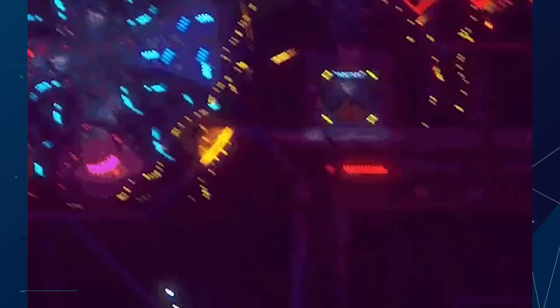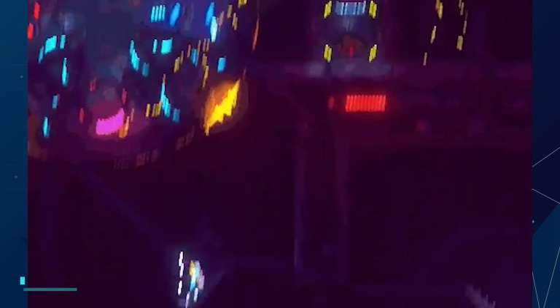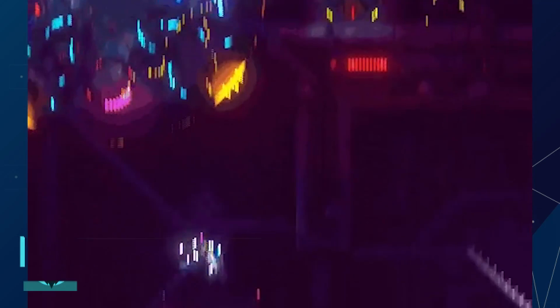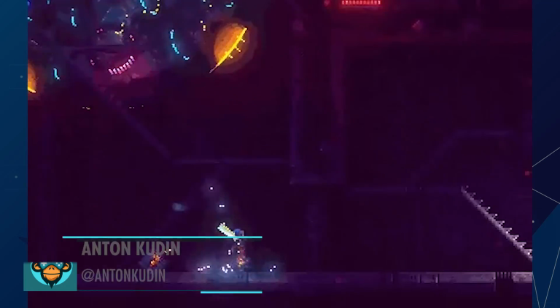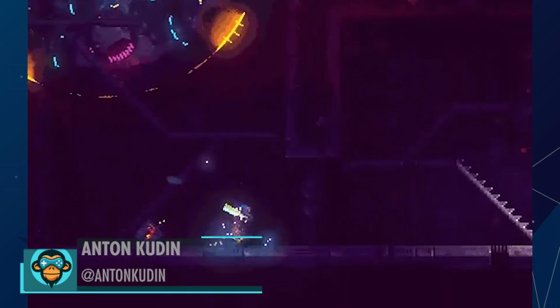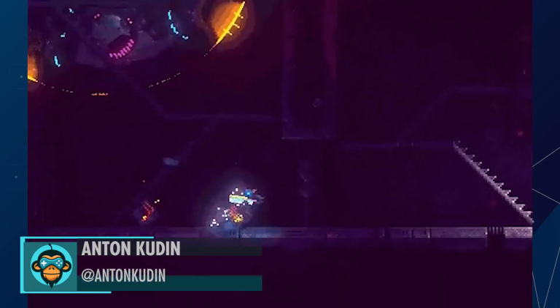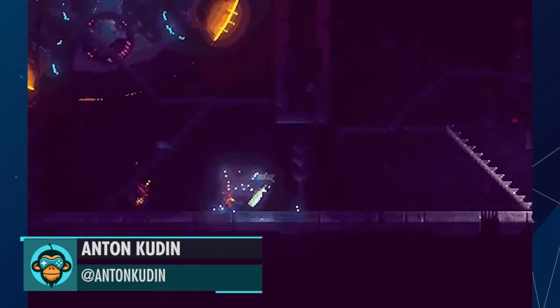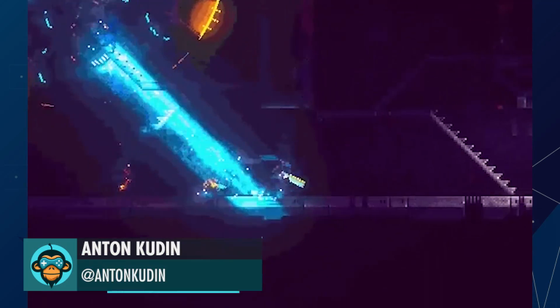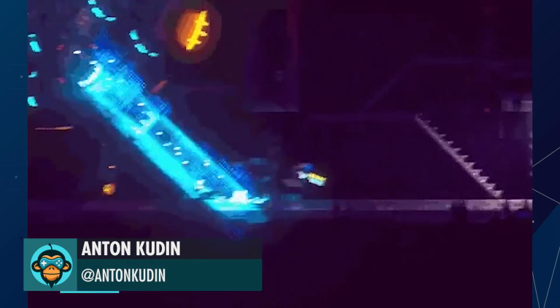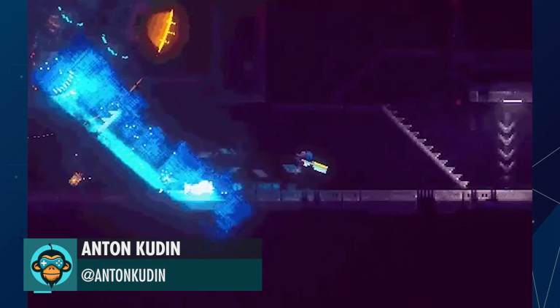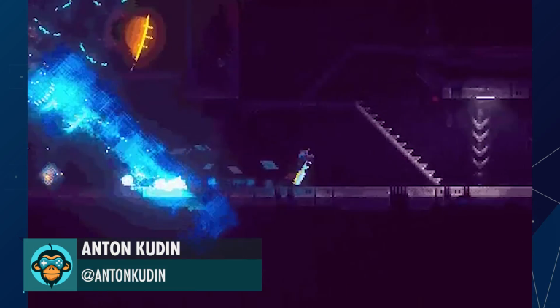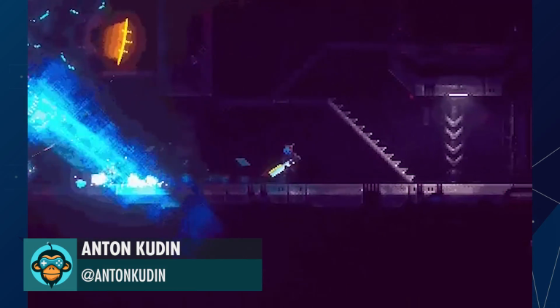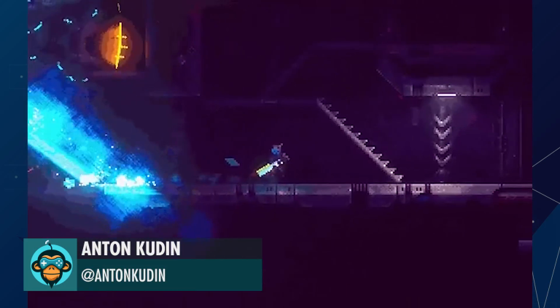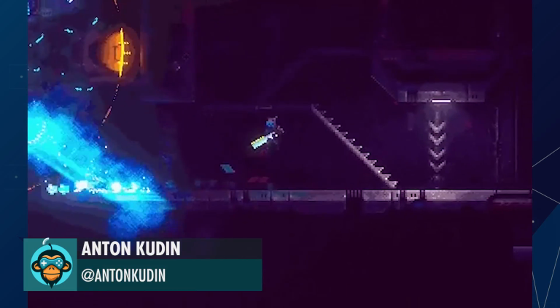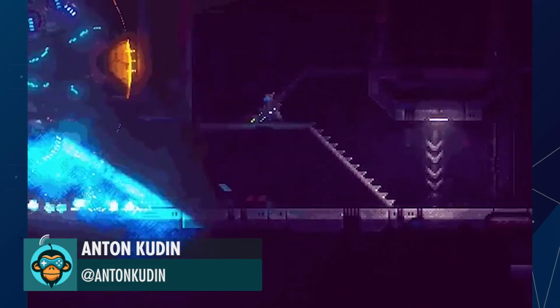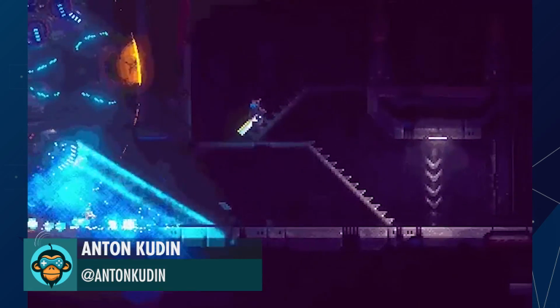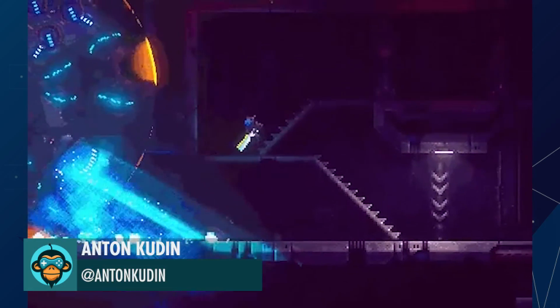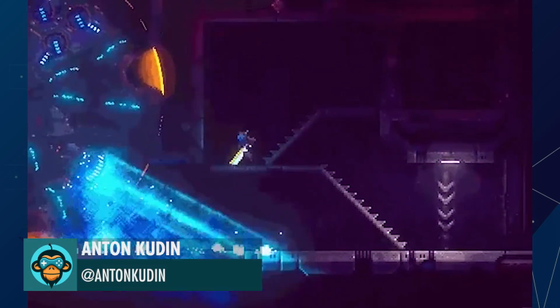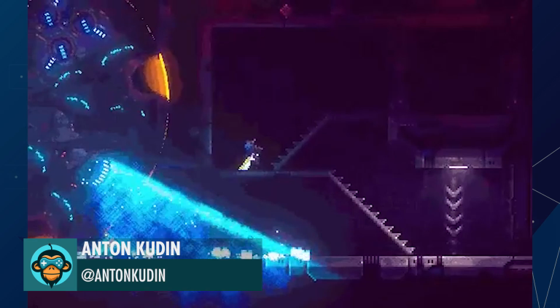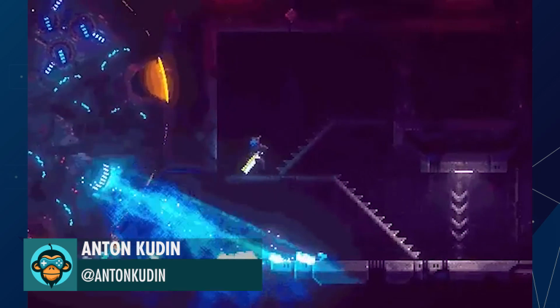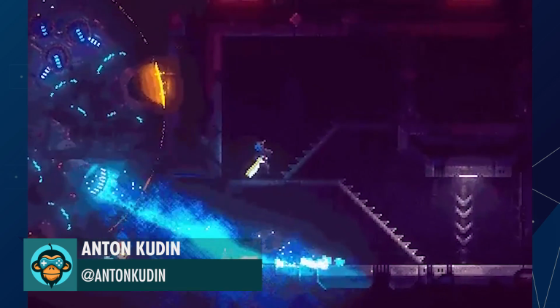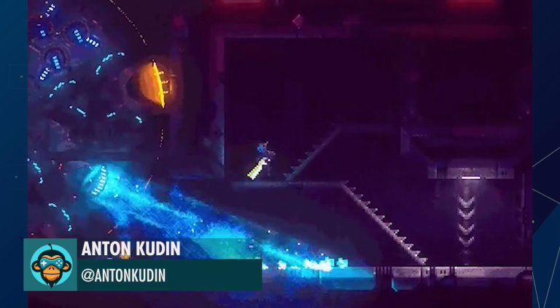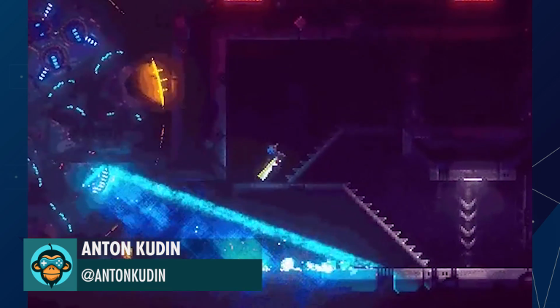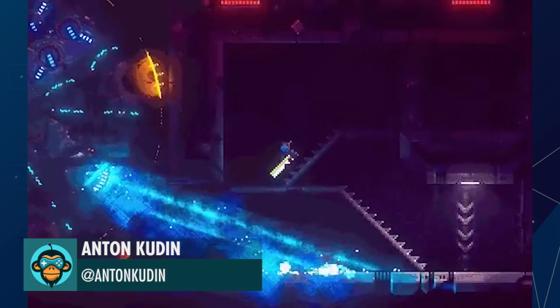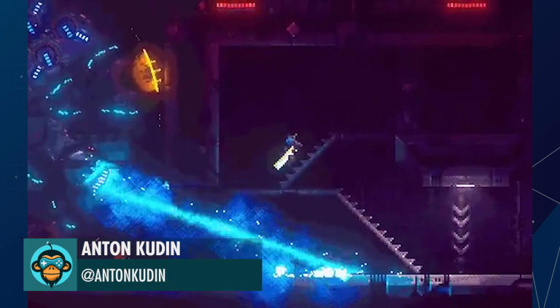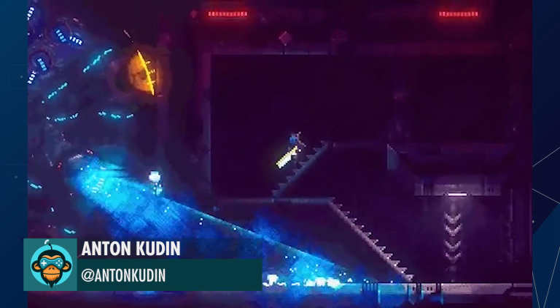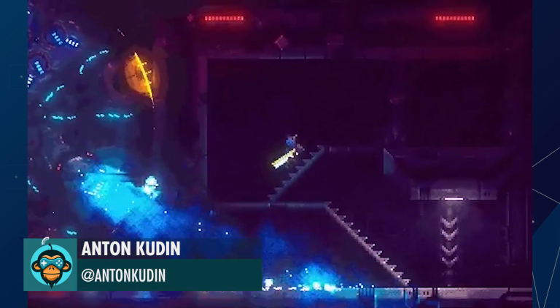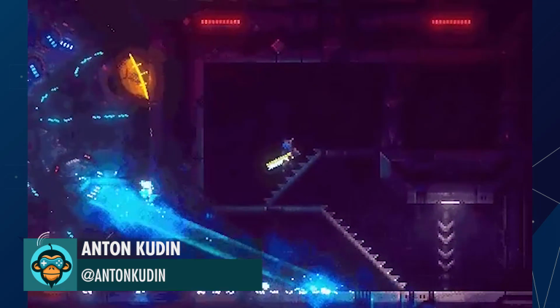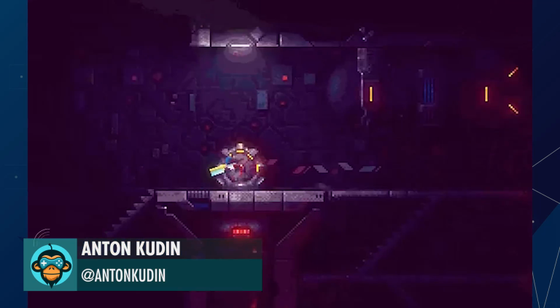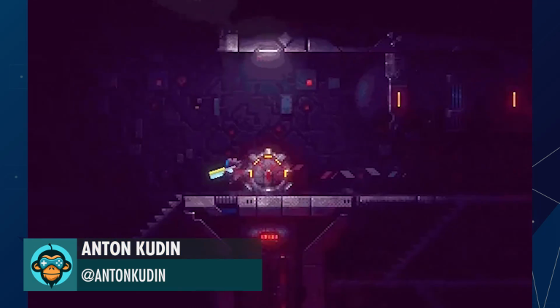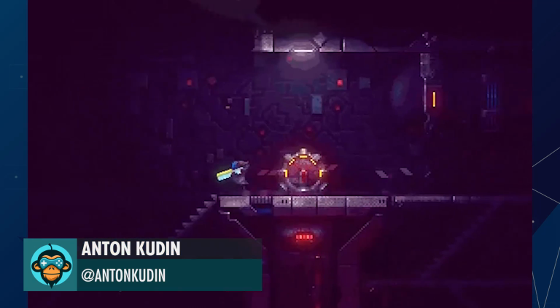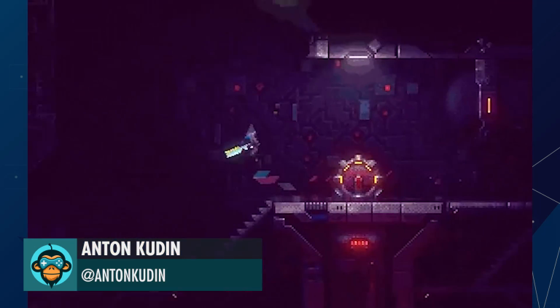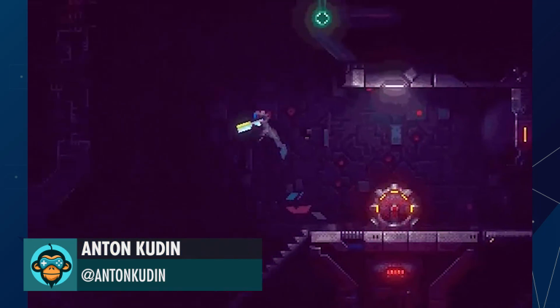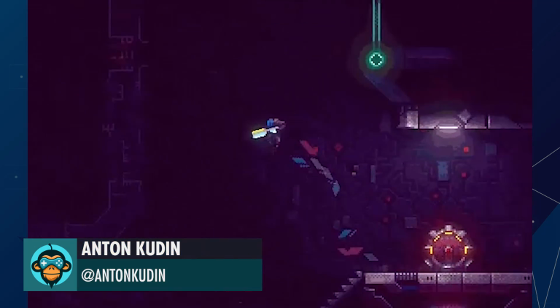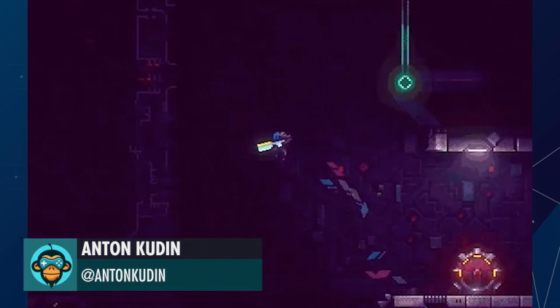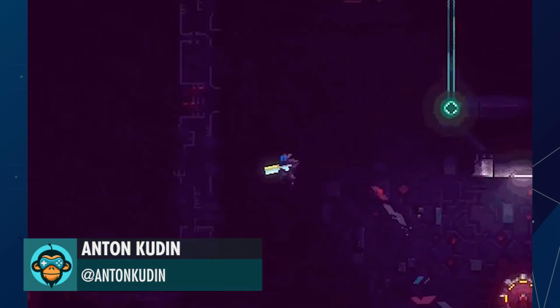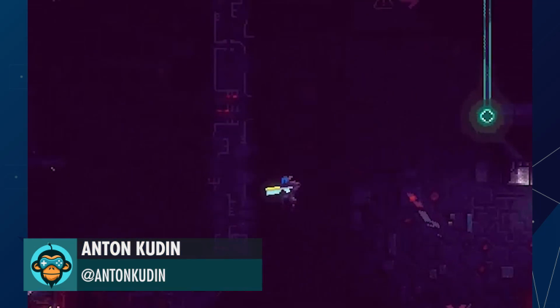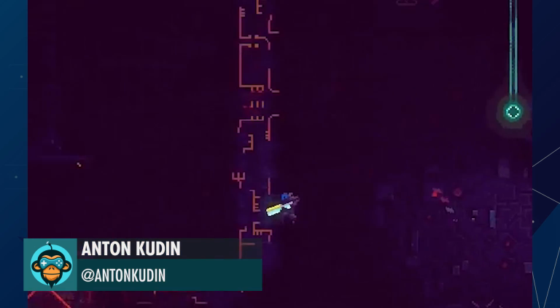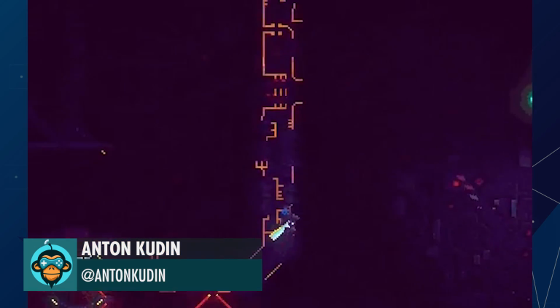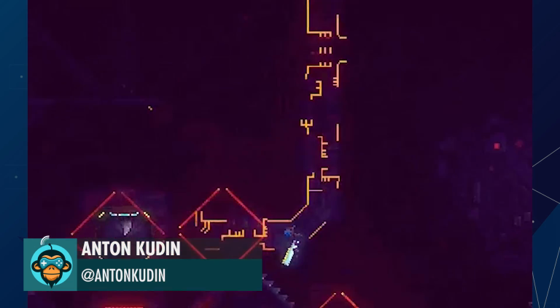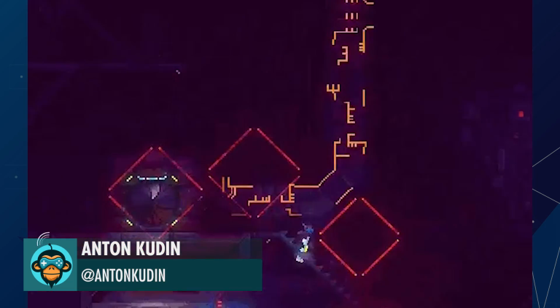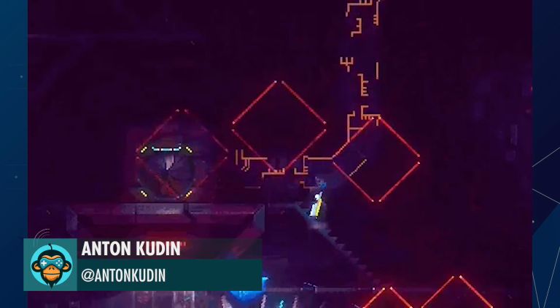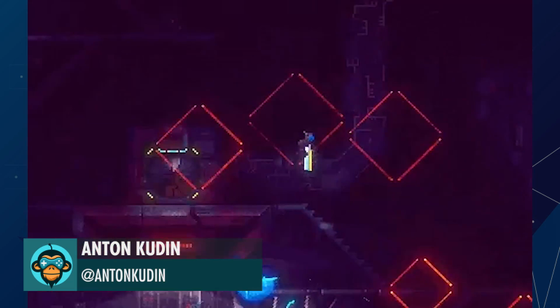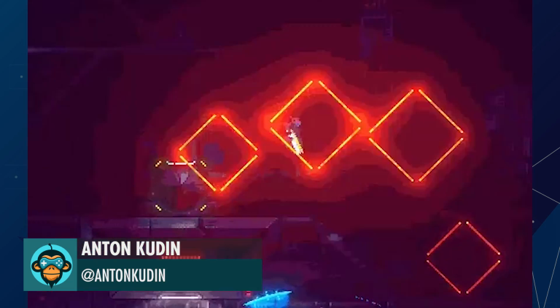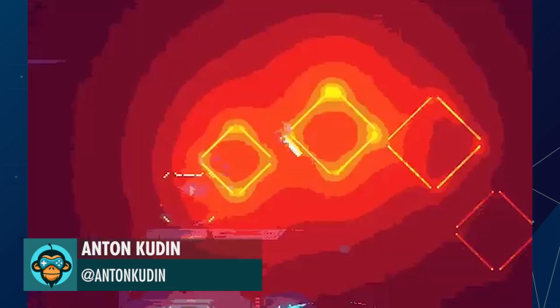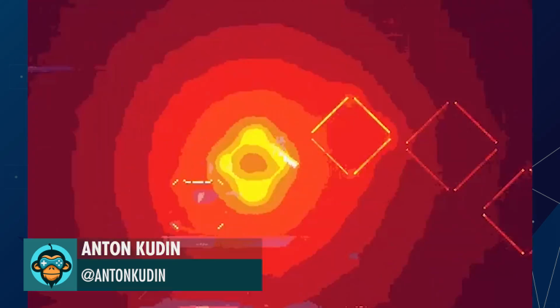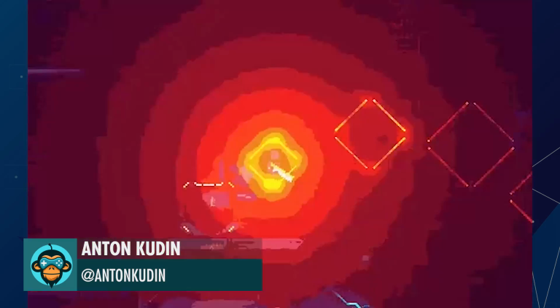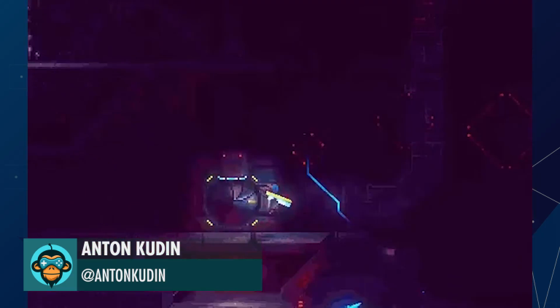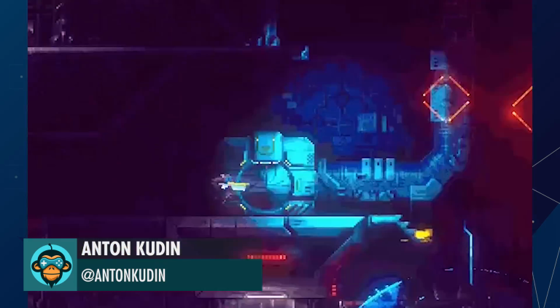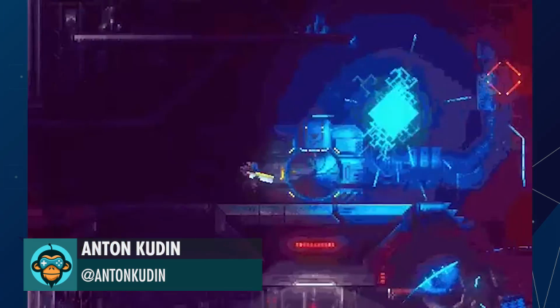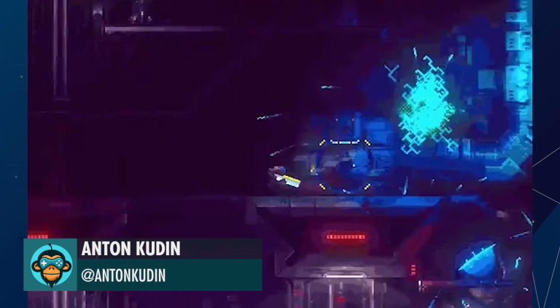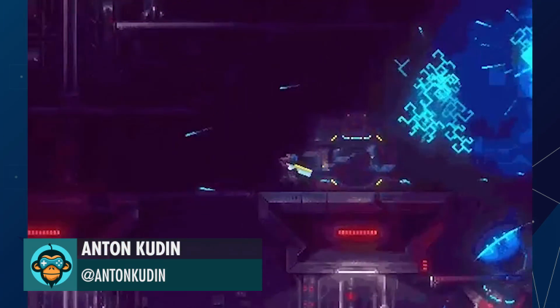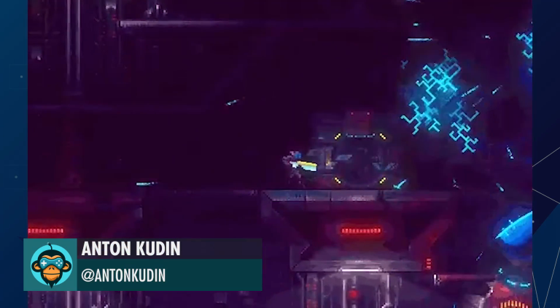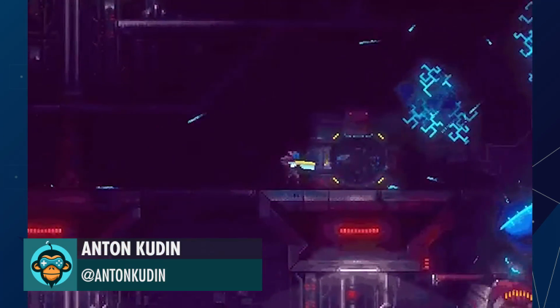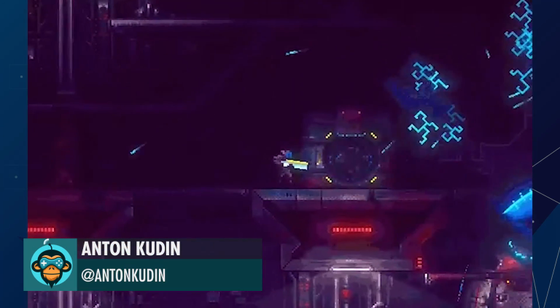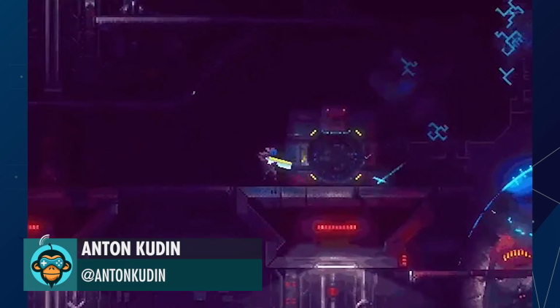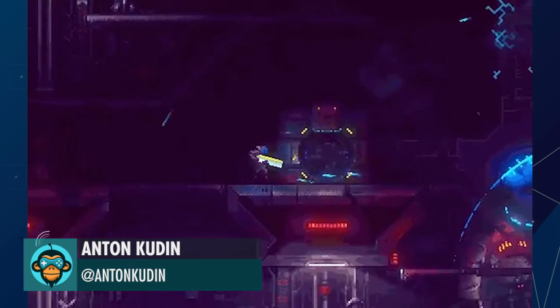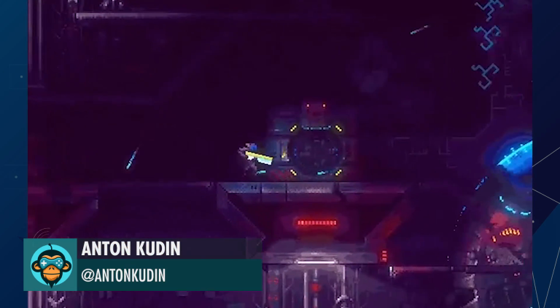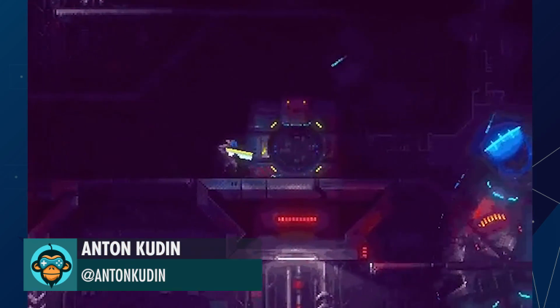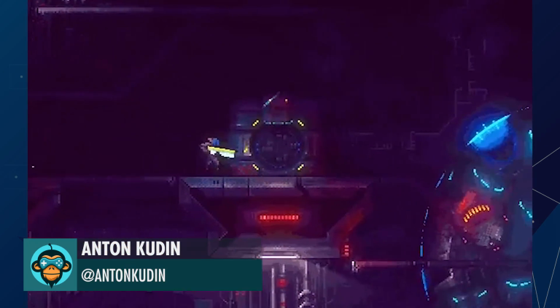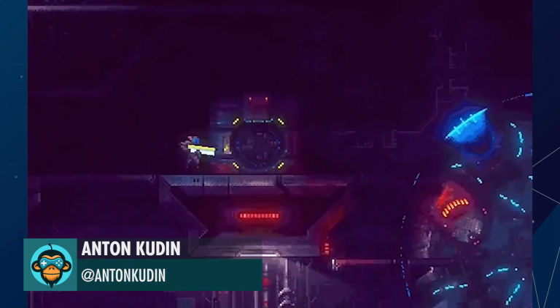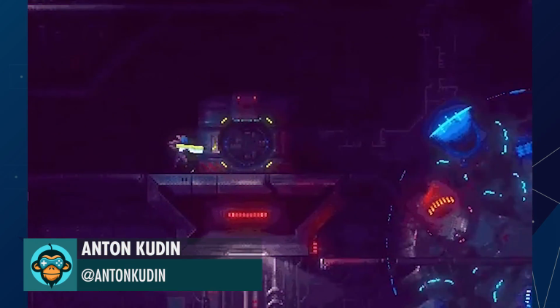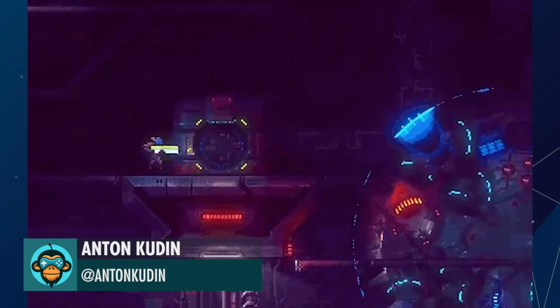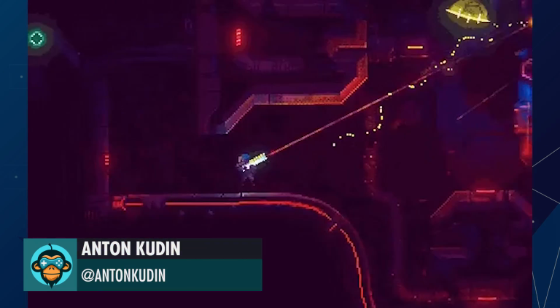Leading off, Anton's Megasphere is available on Early Access on Steam, Itch.io, and Humblestore.